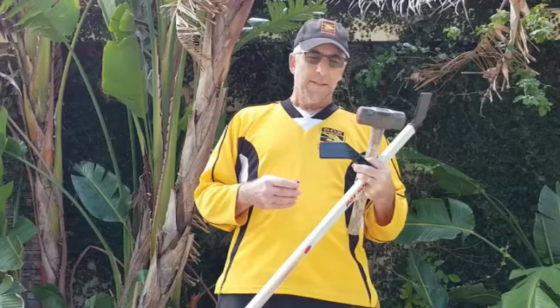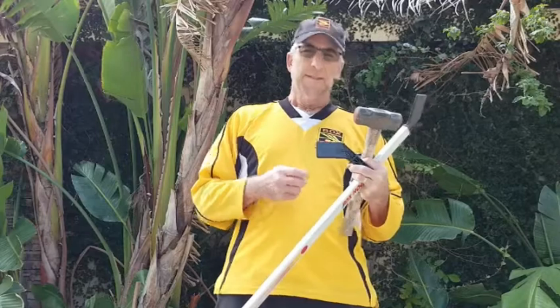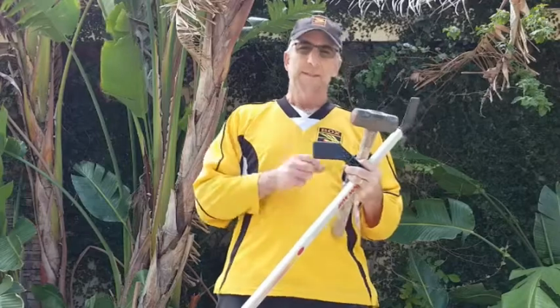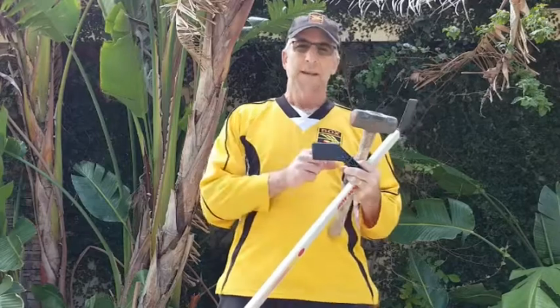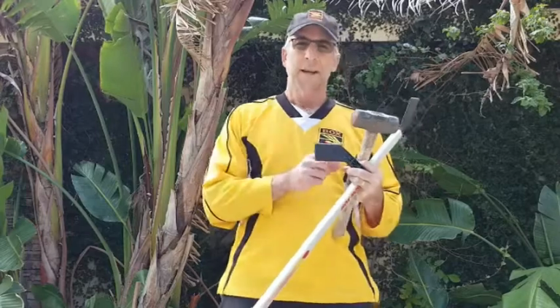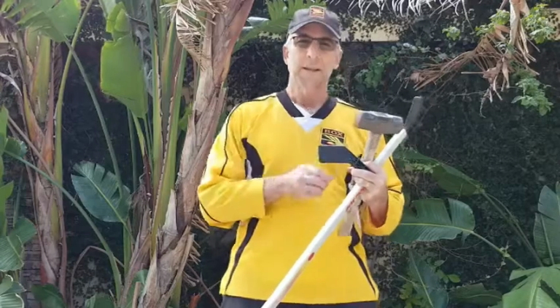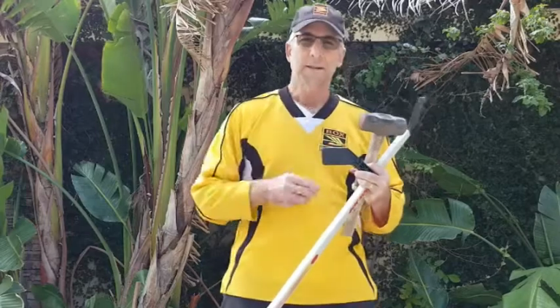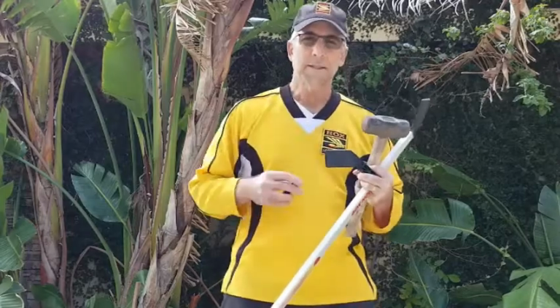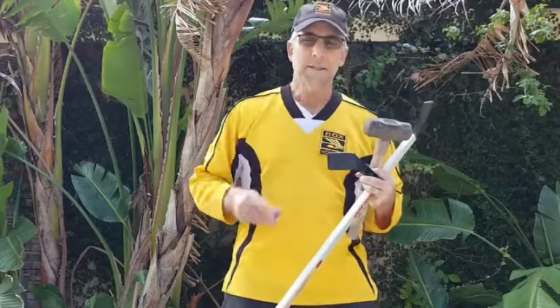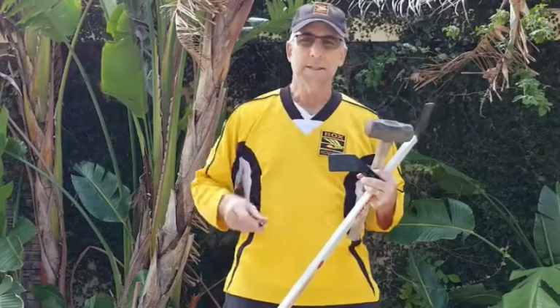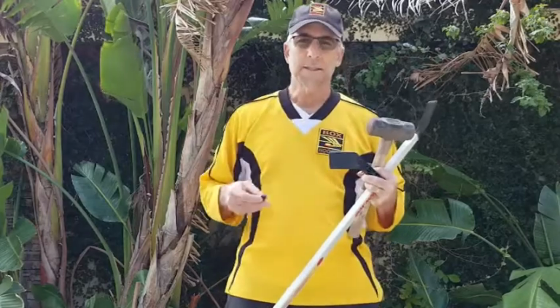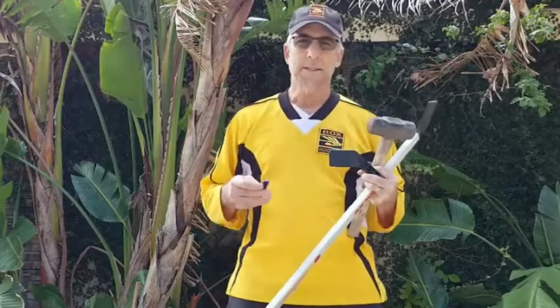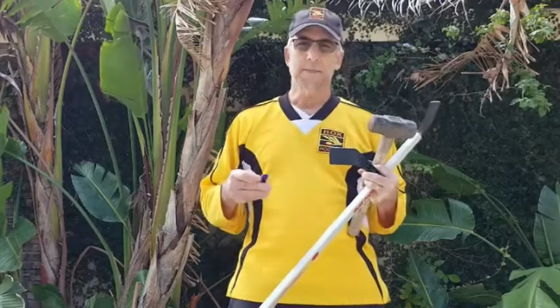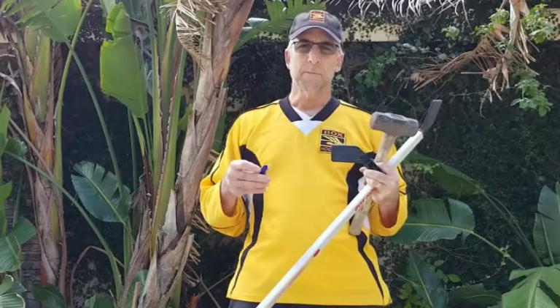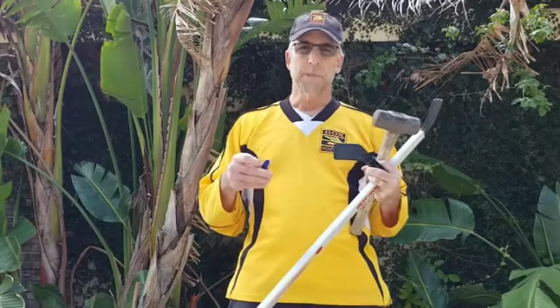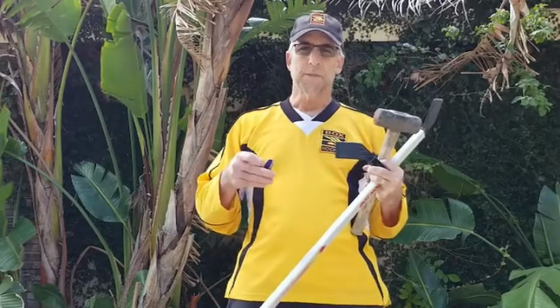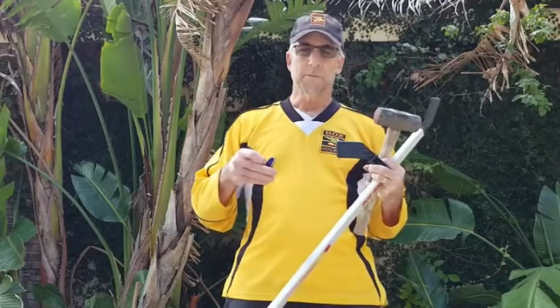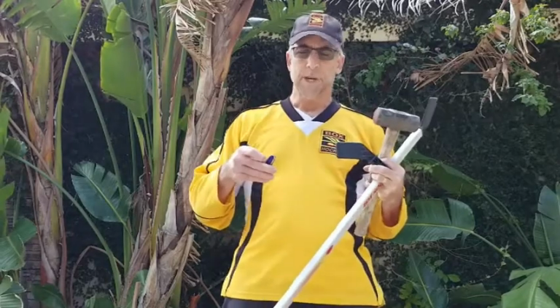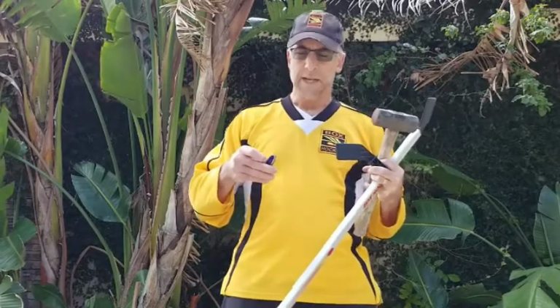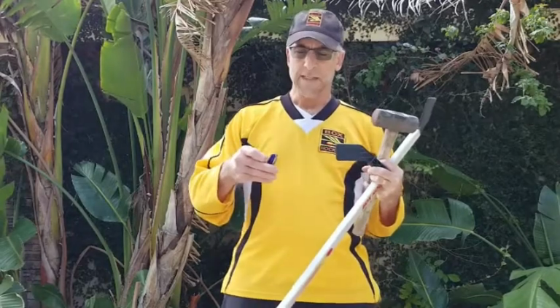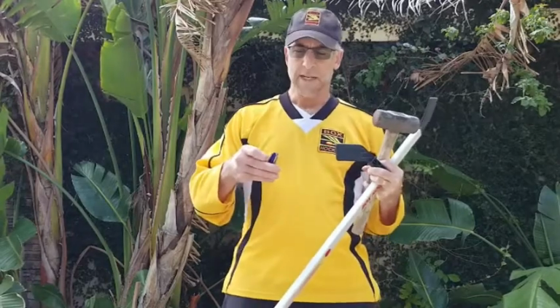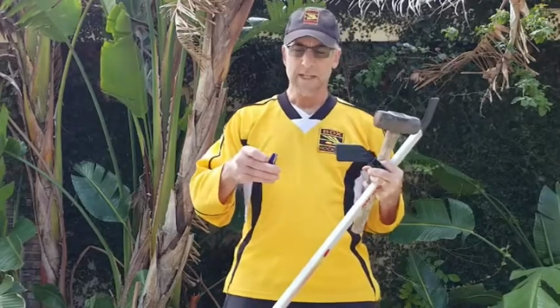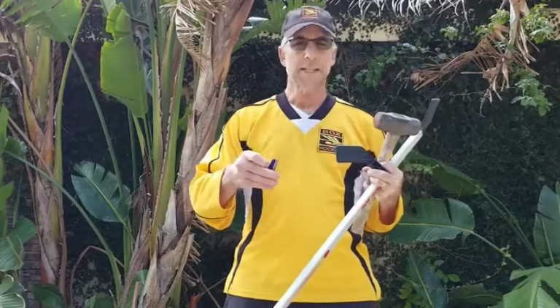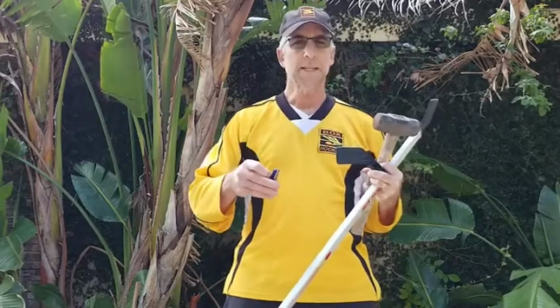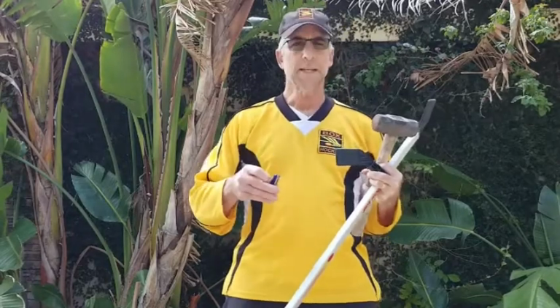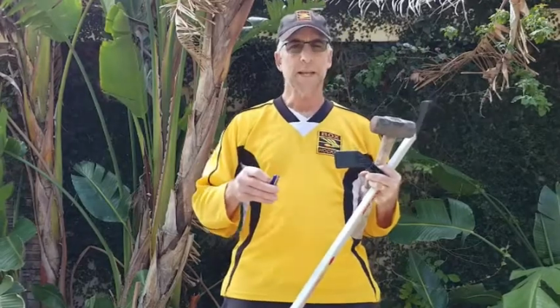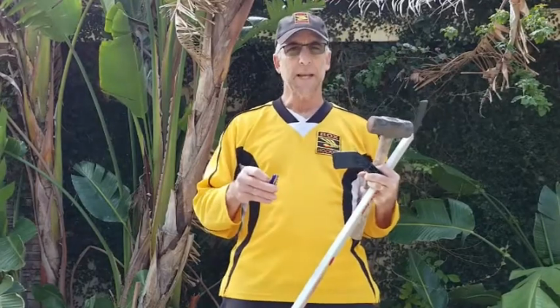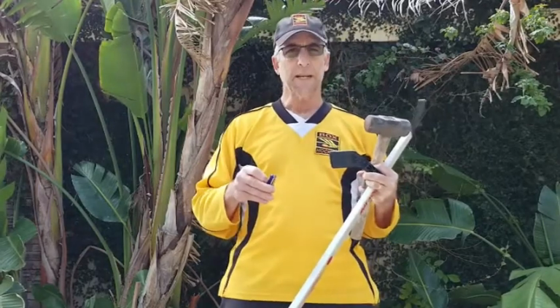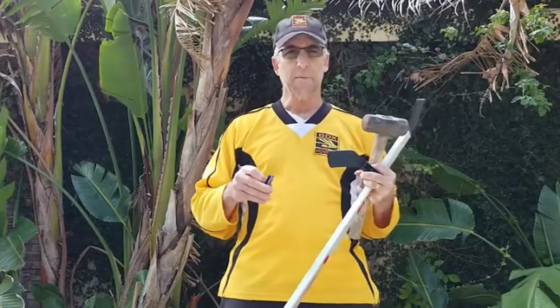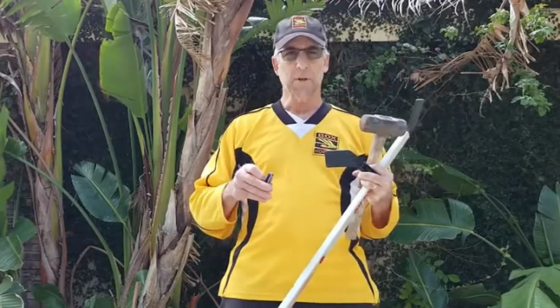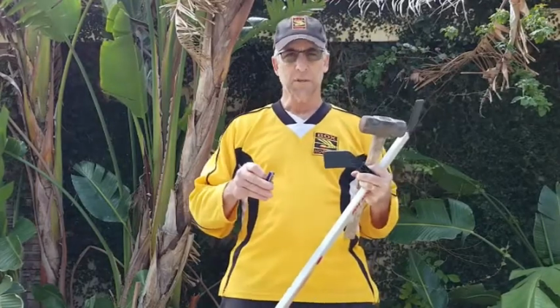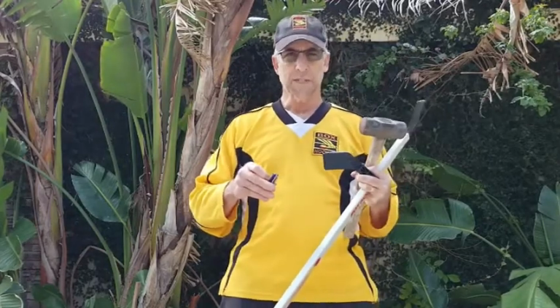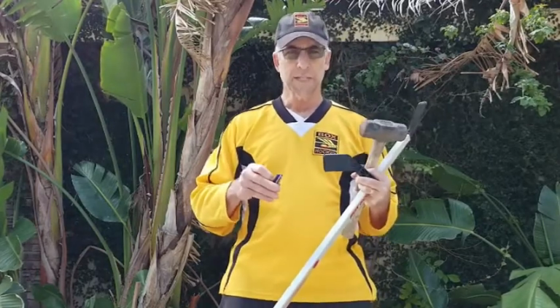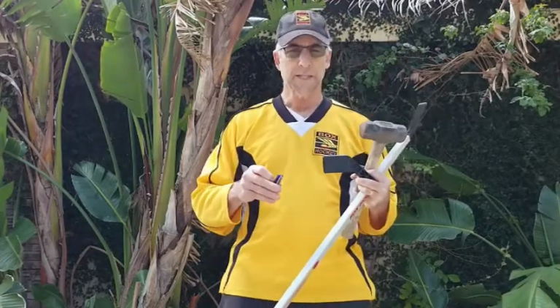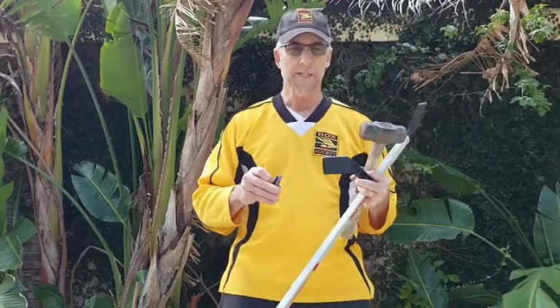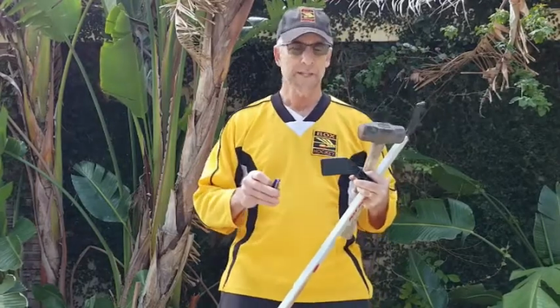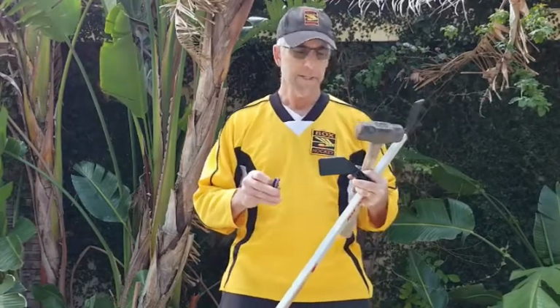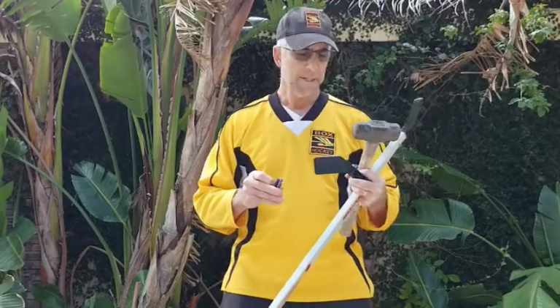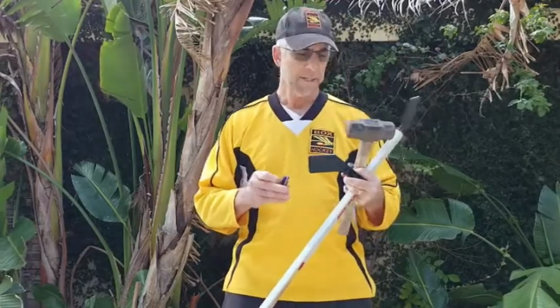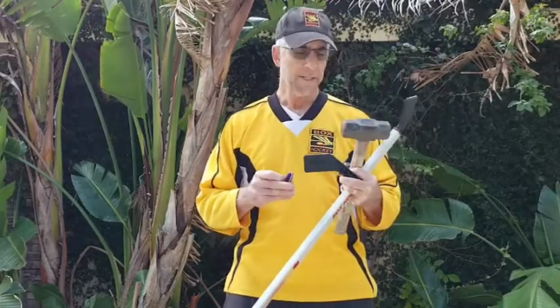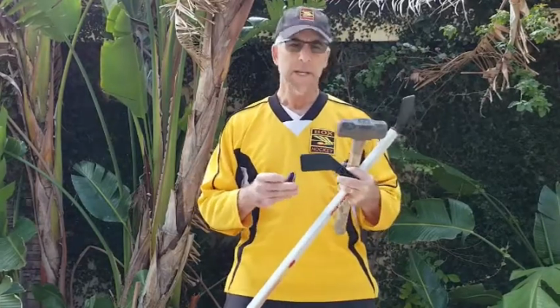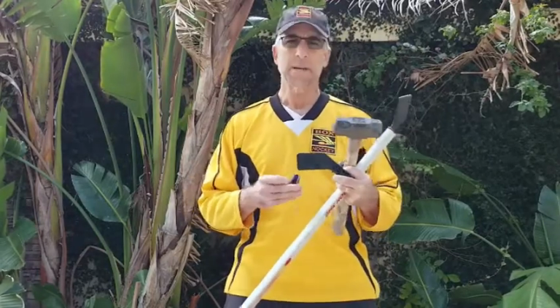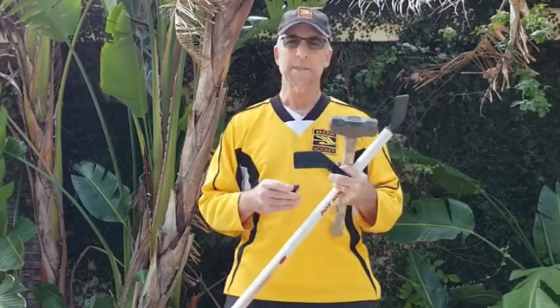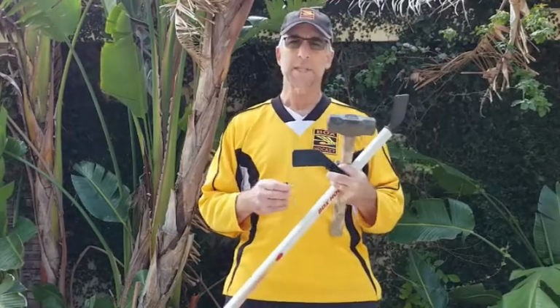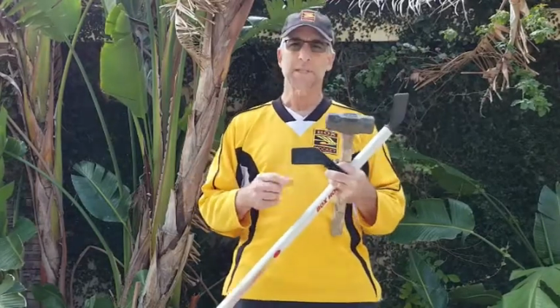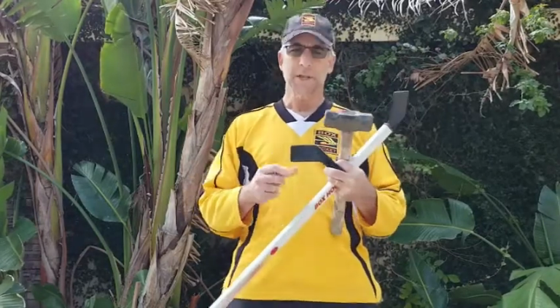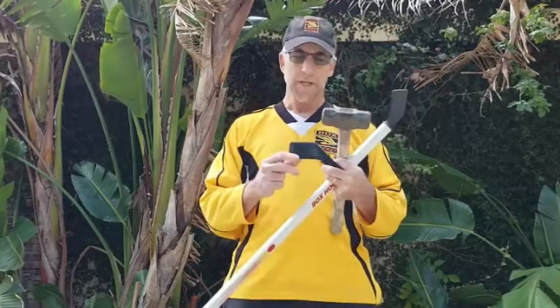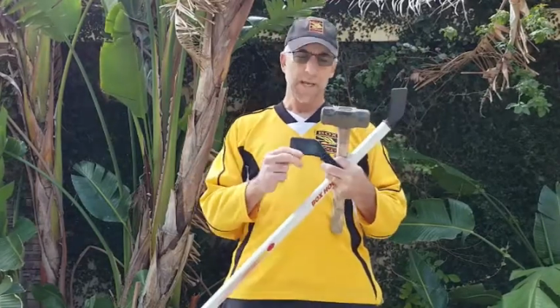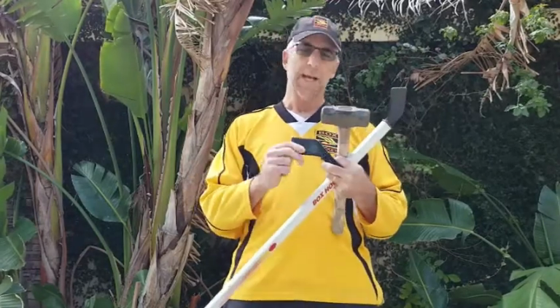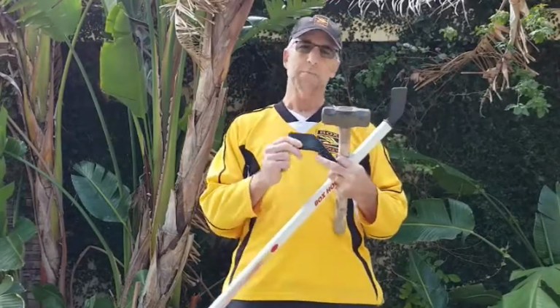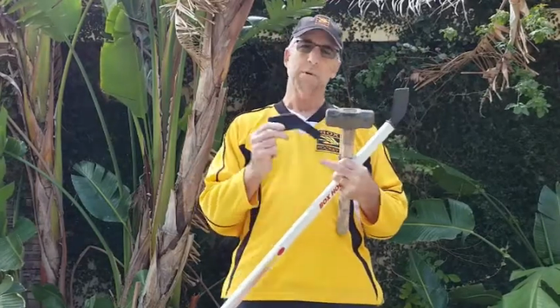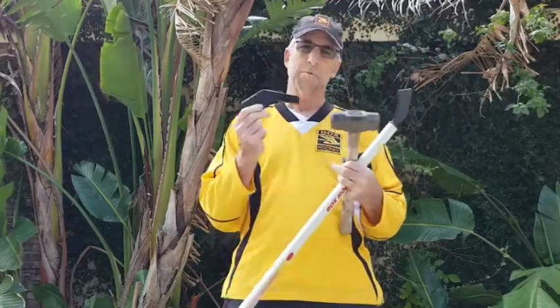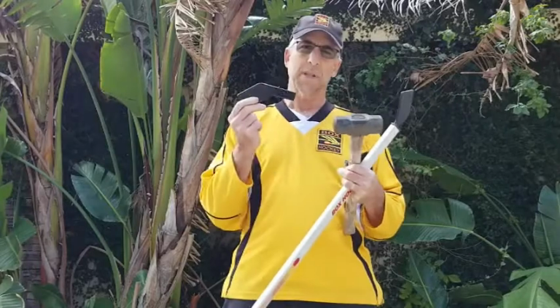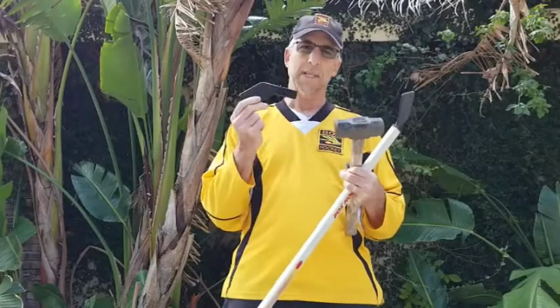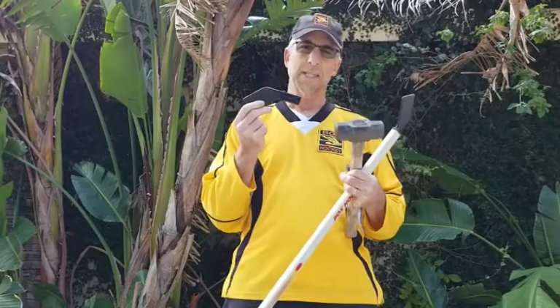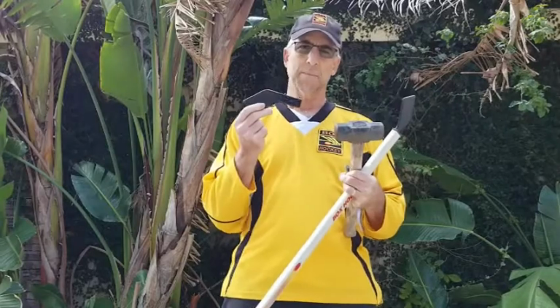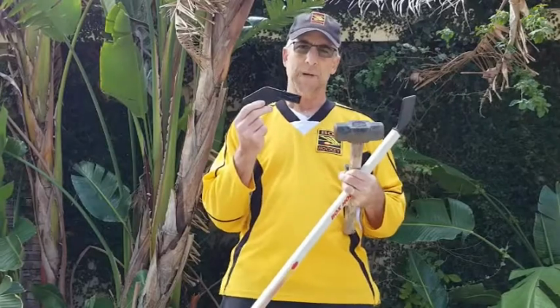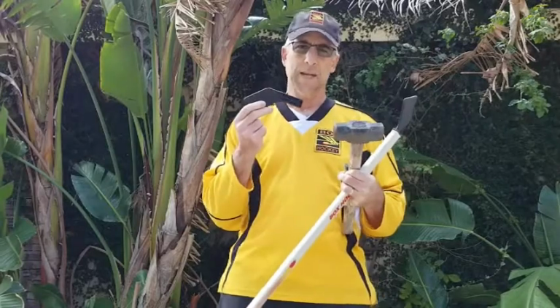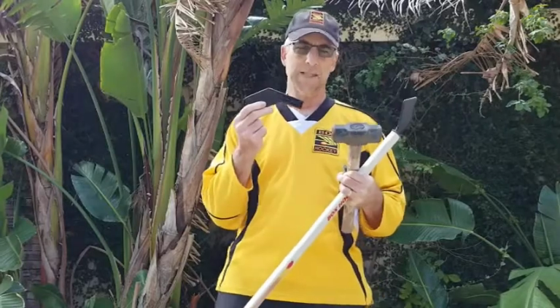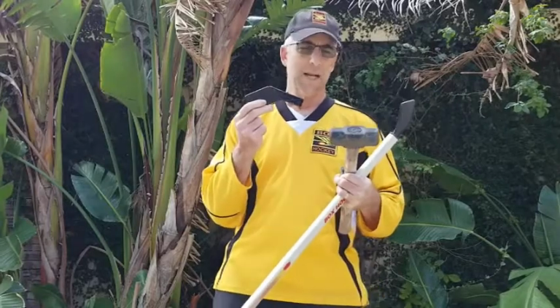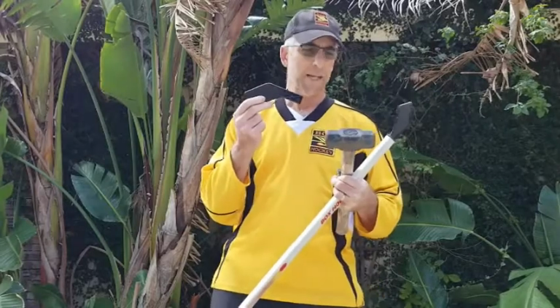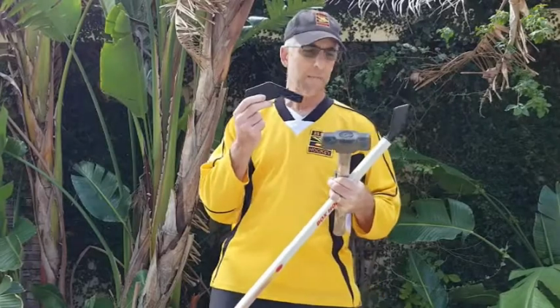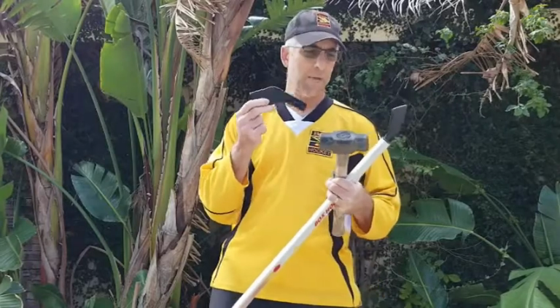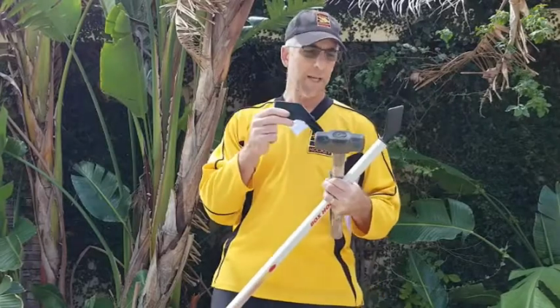Hi there, this is Mr. Box Hockey, Andy Brody. Today I'm going to show you how to replace a box hockey blade.